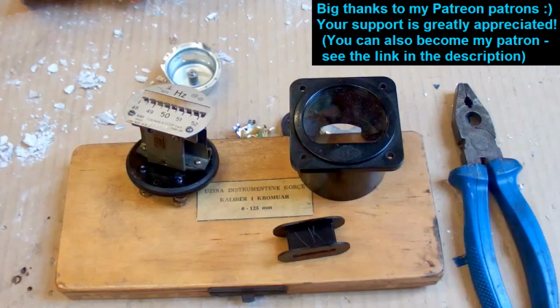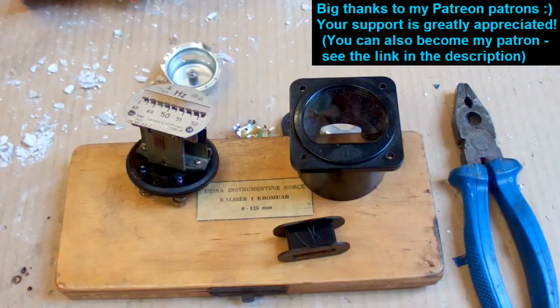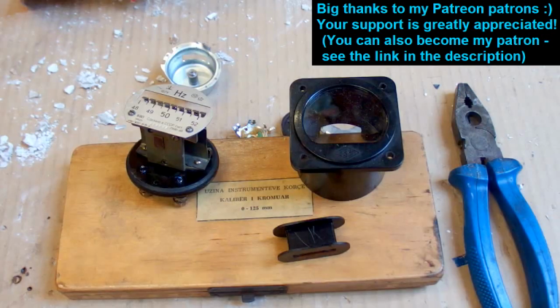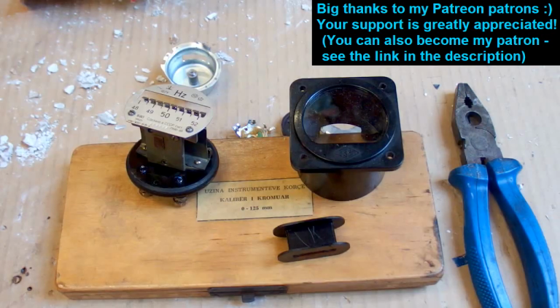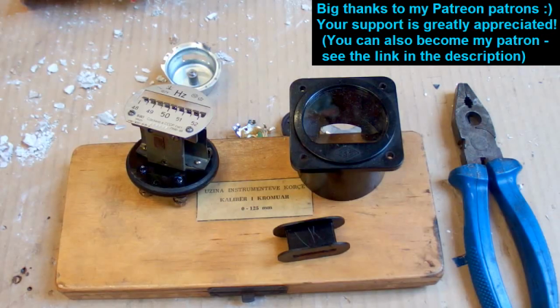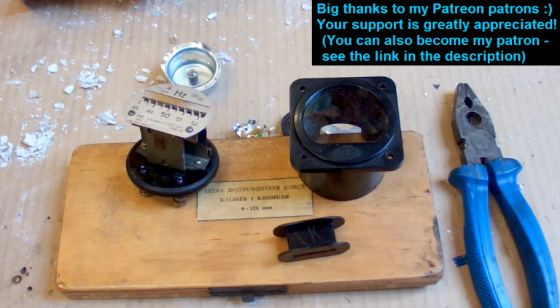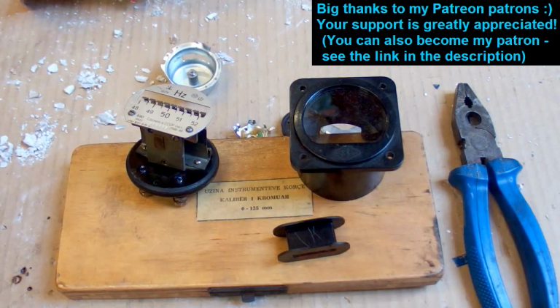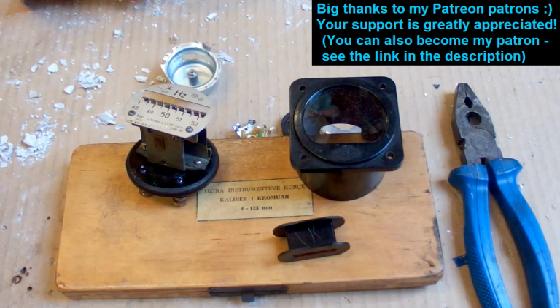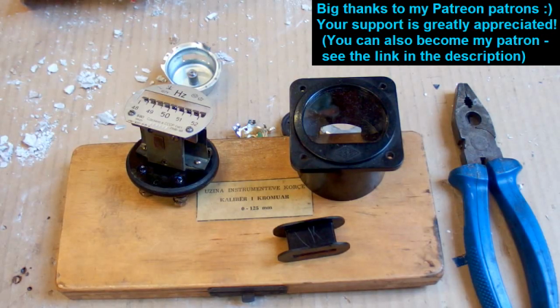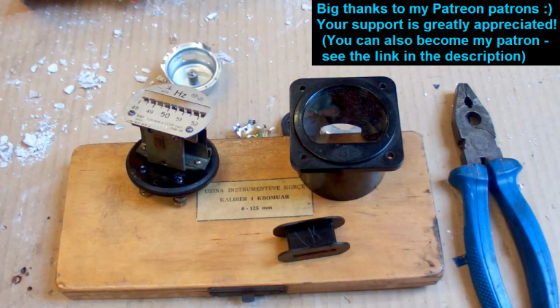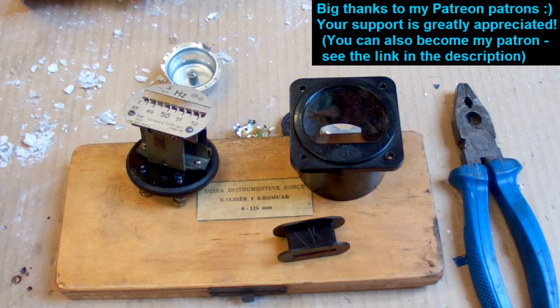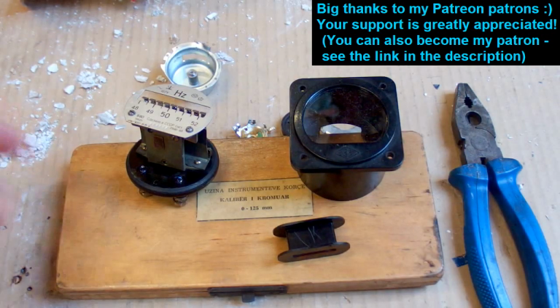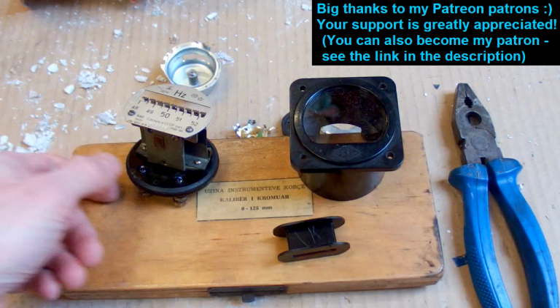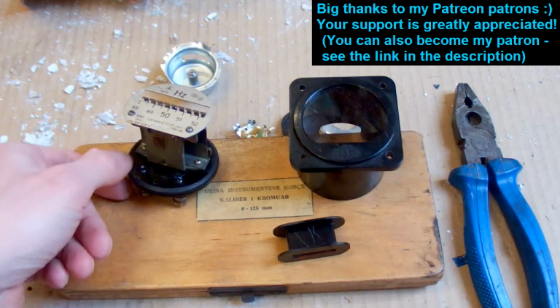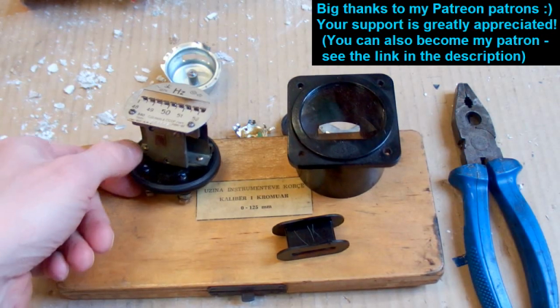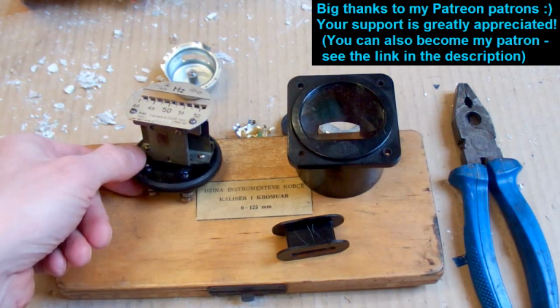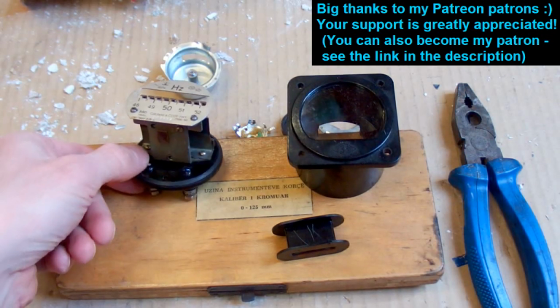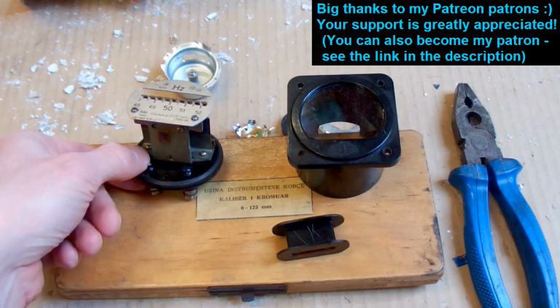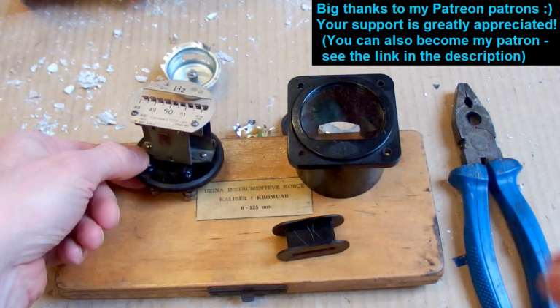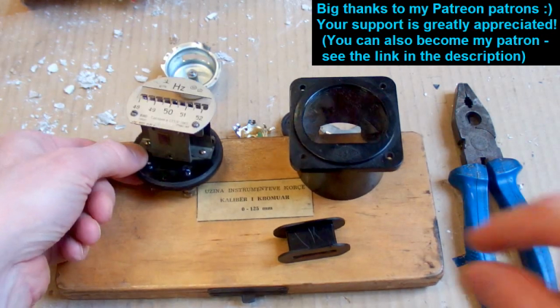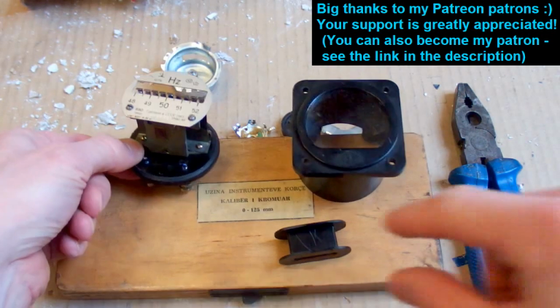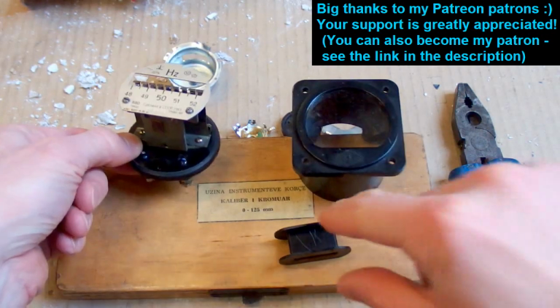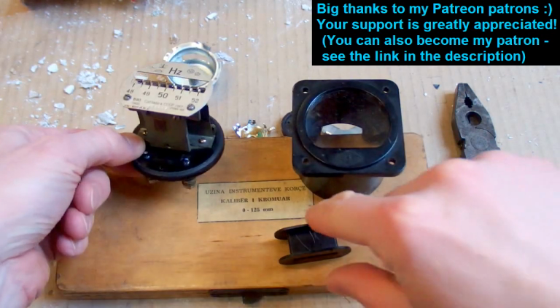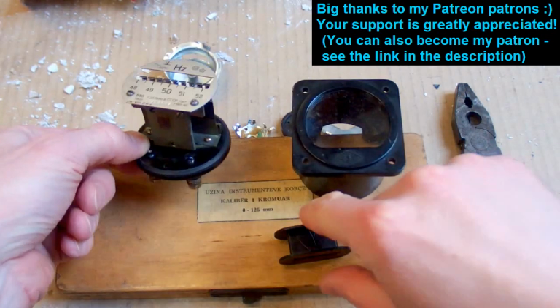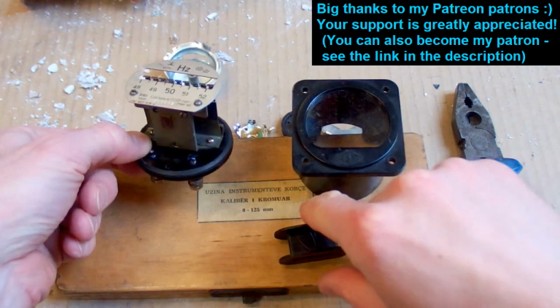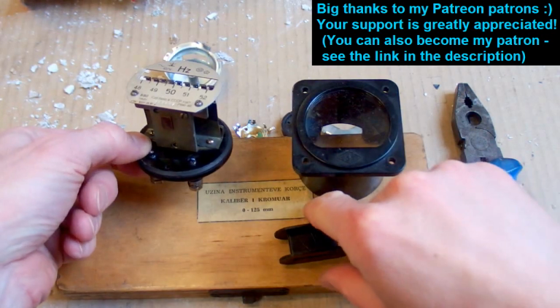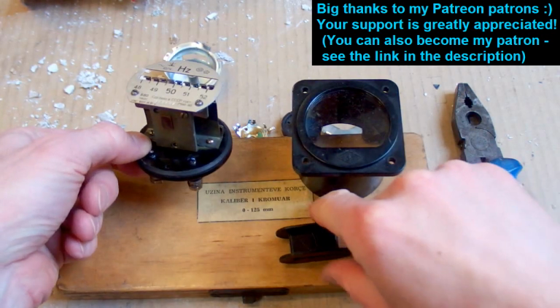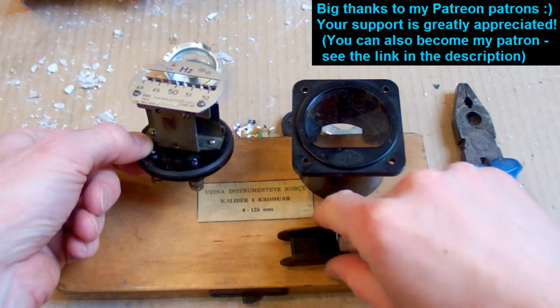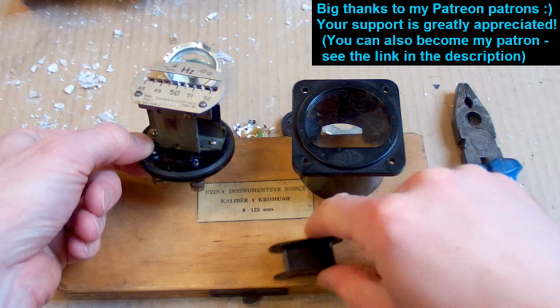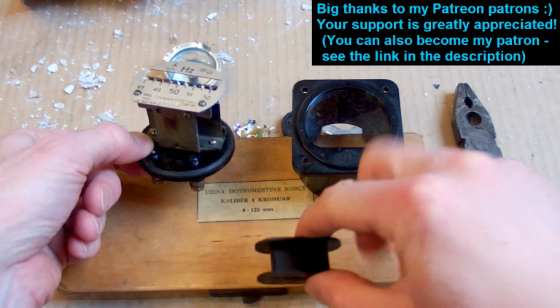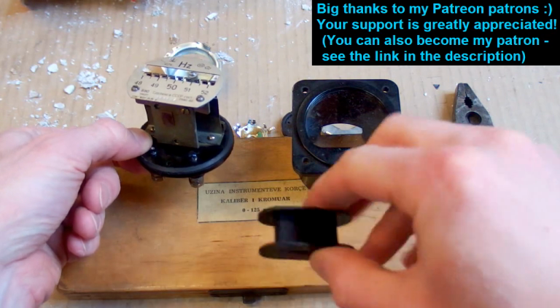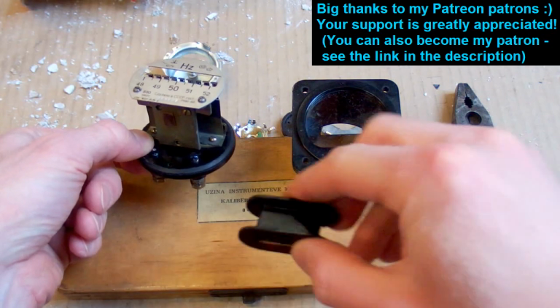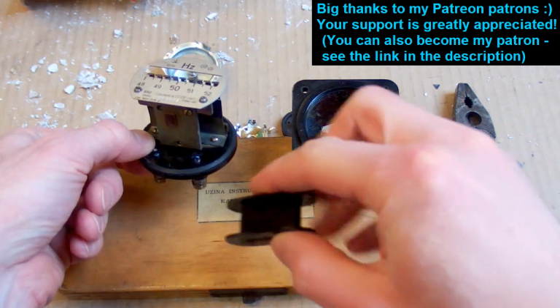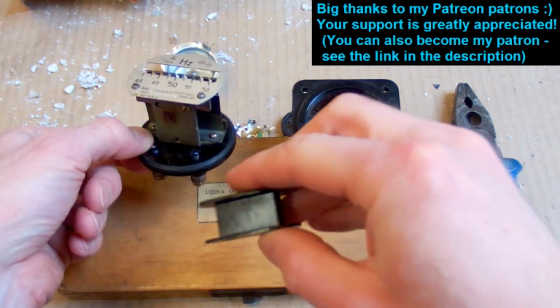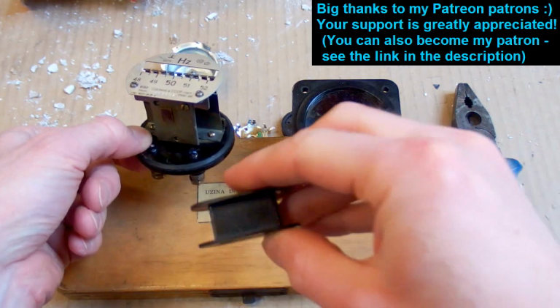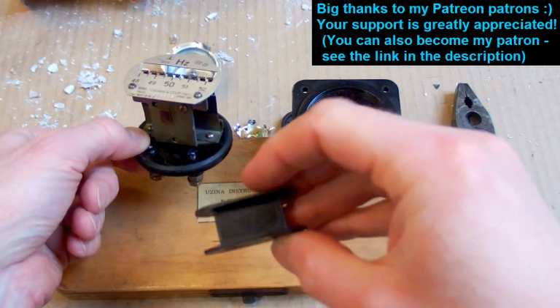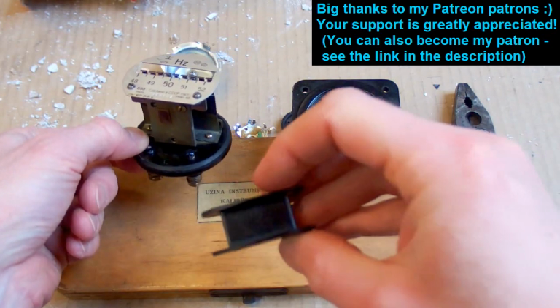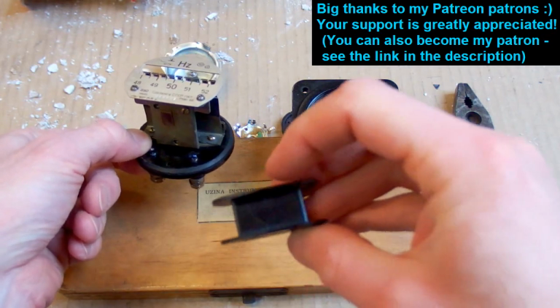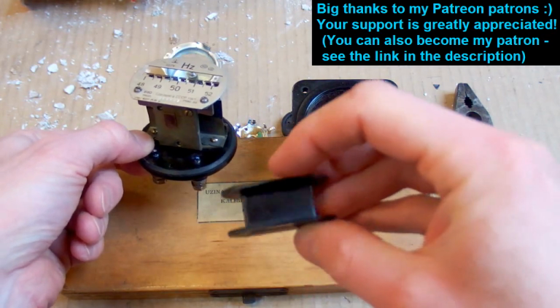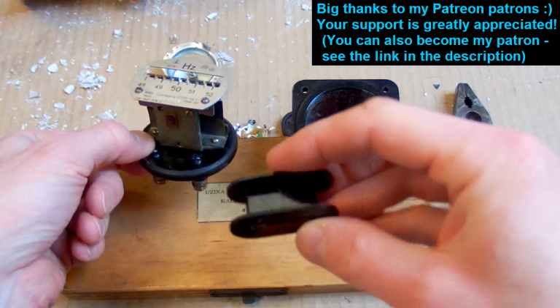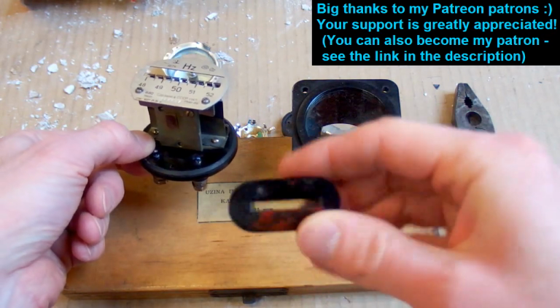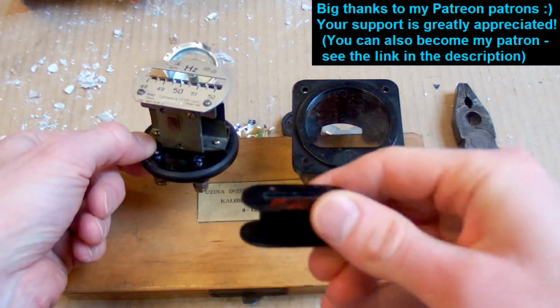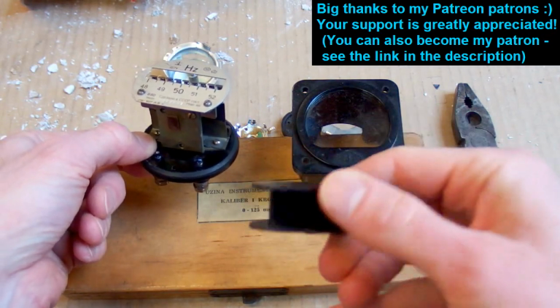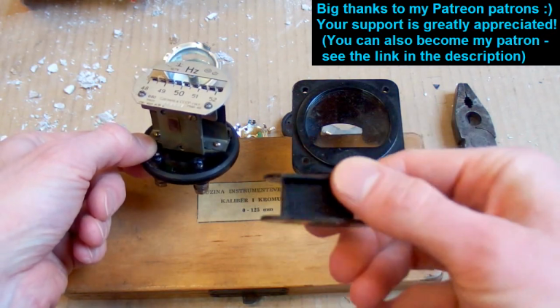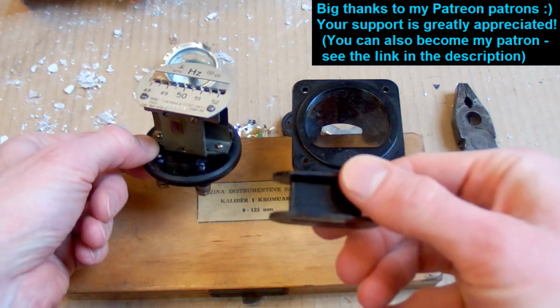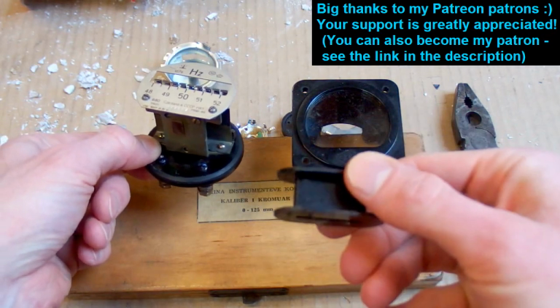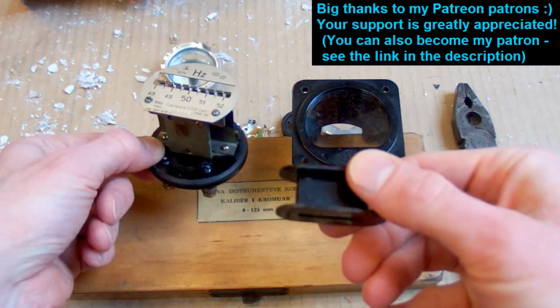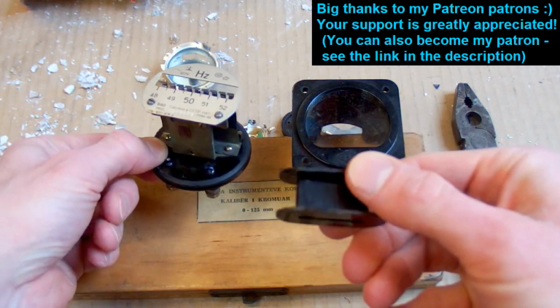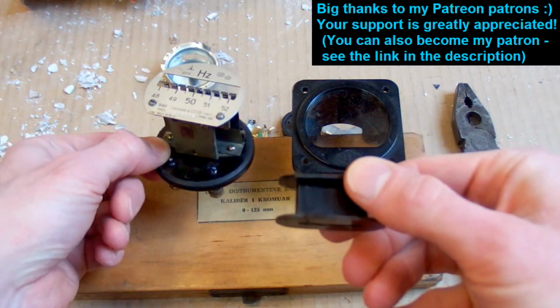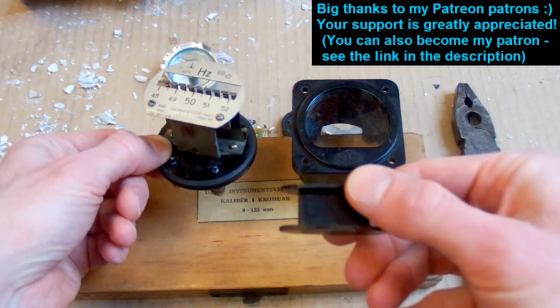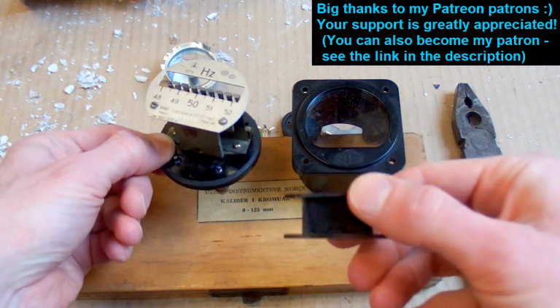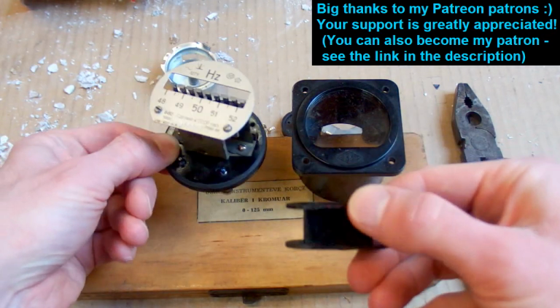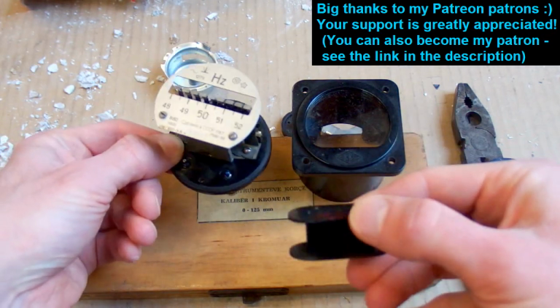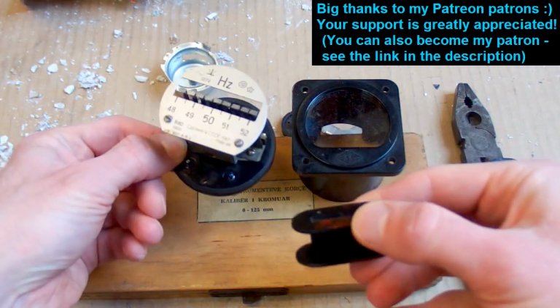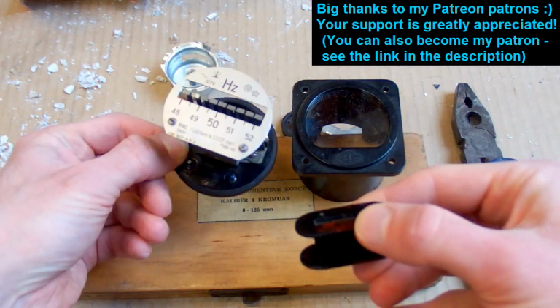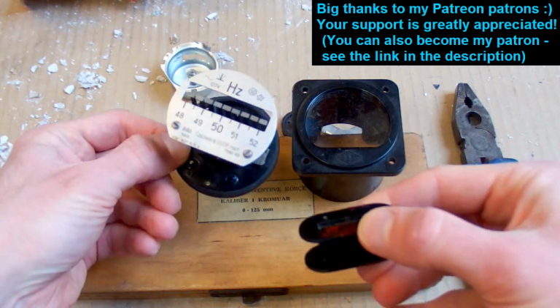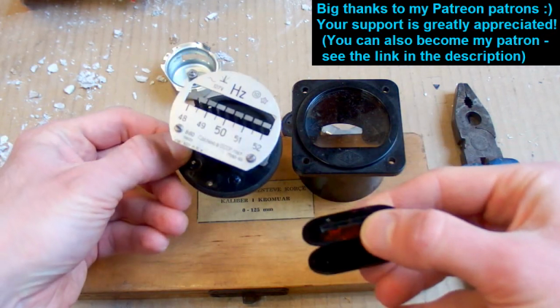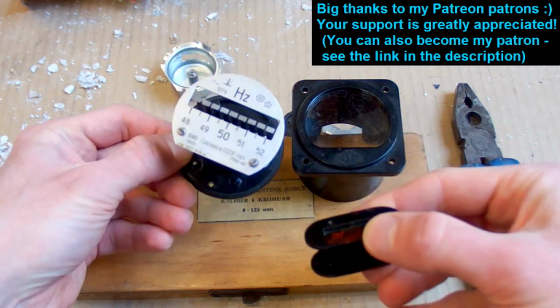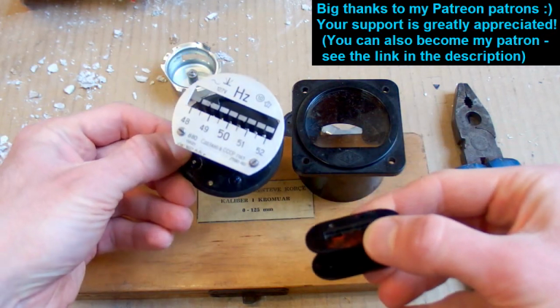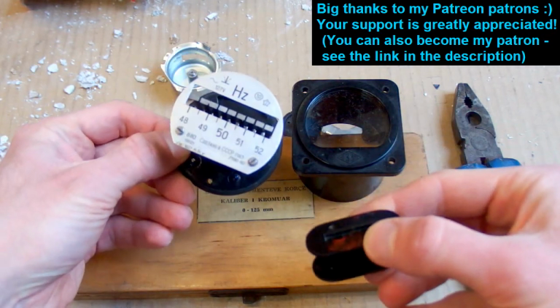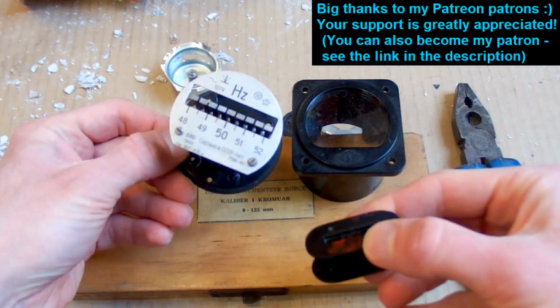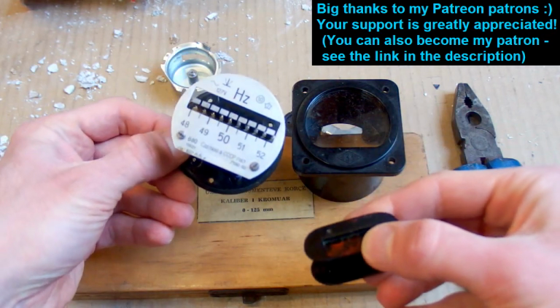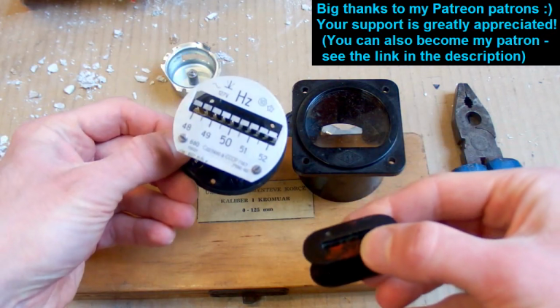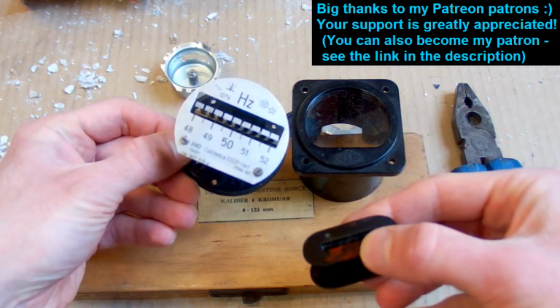And of course I'm going to use one of those wires to rewind the faulty coil of my vintage frequency meter.